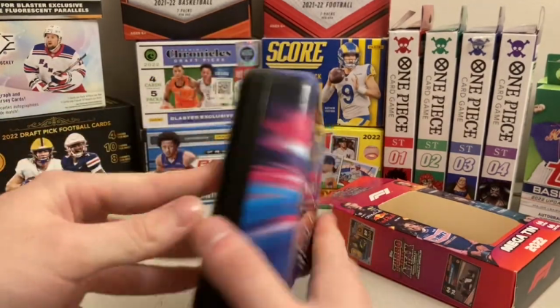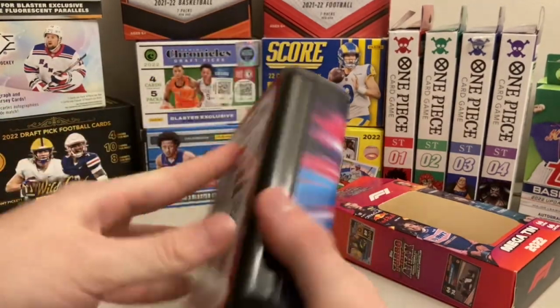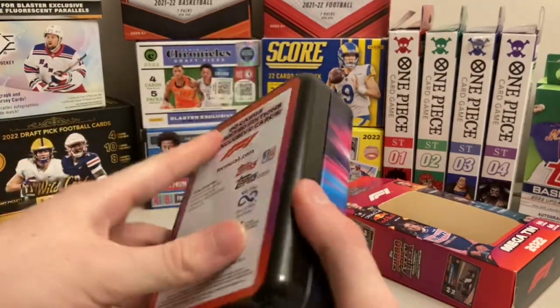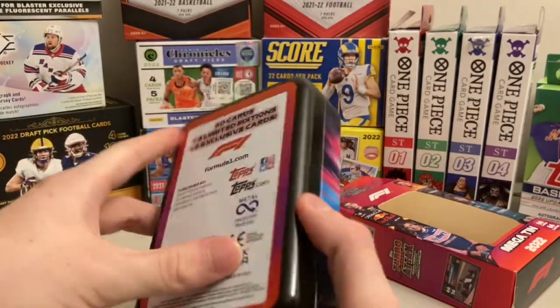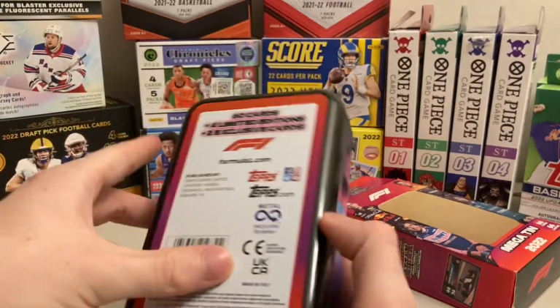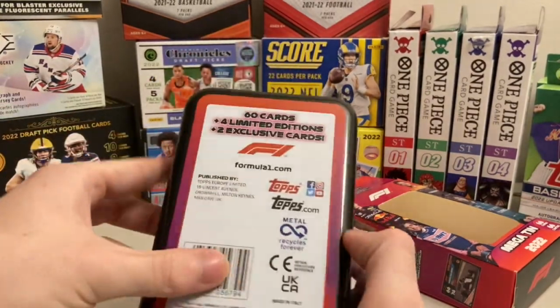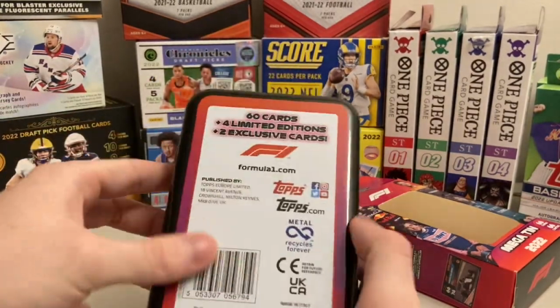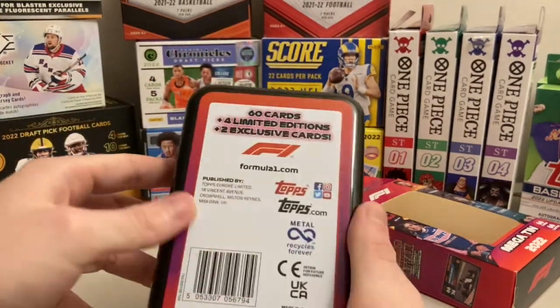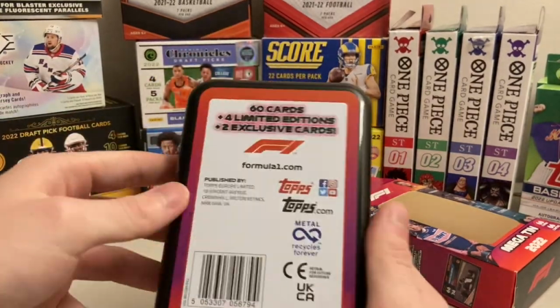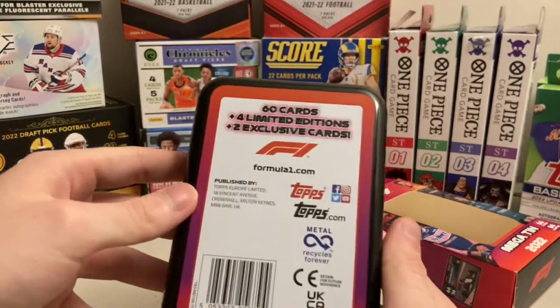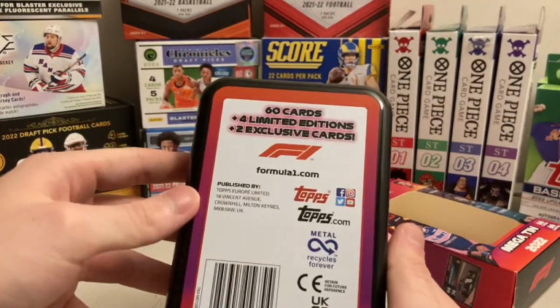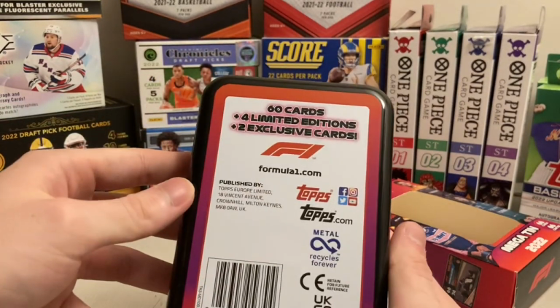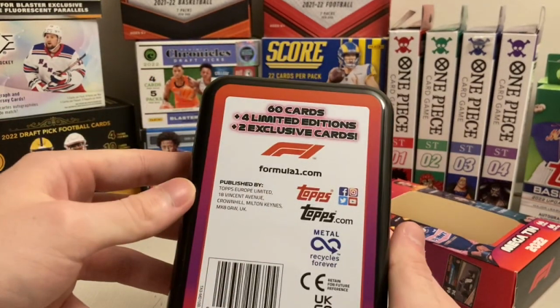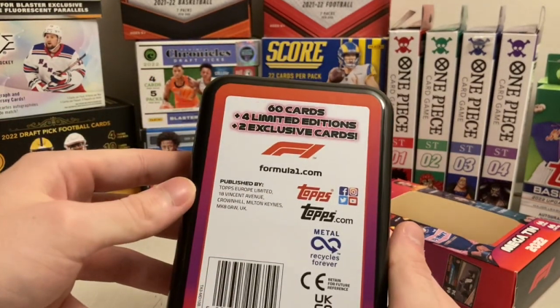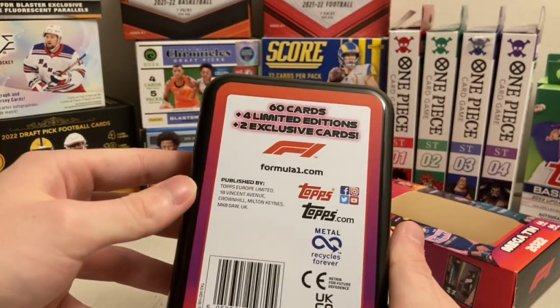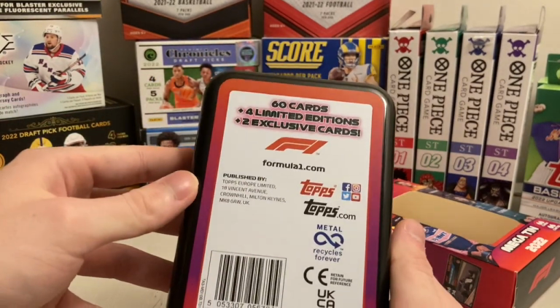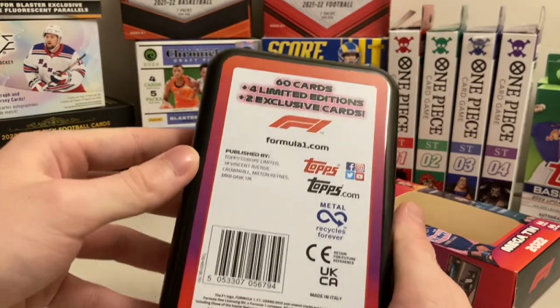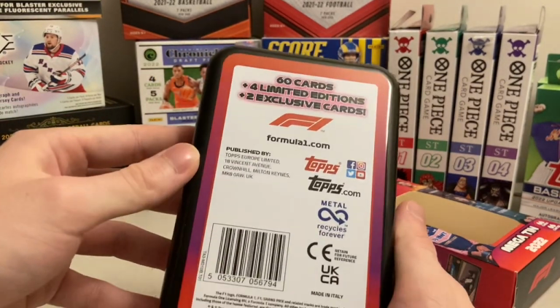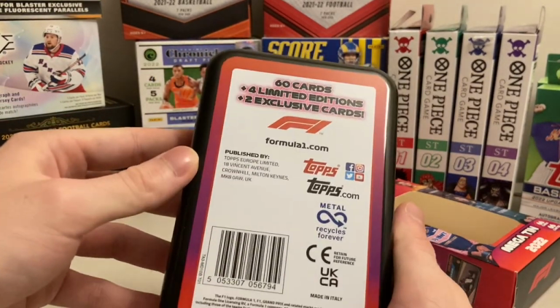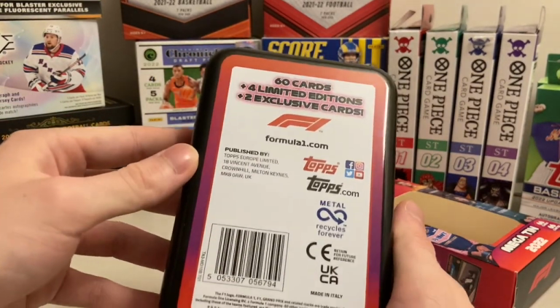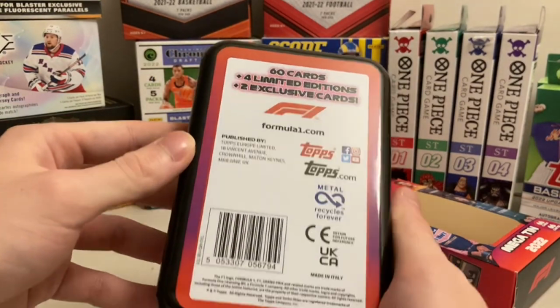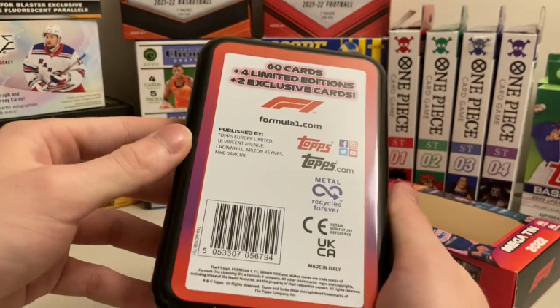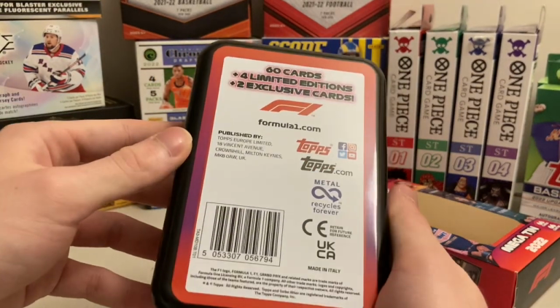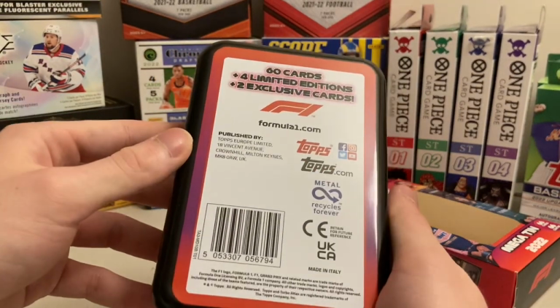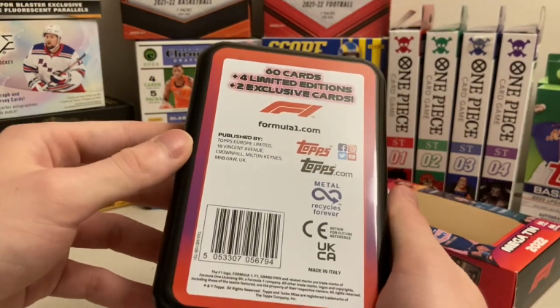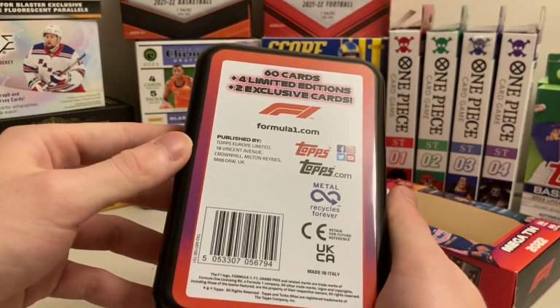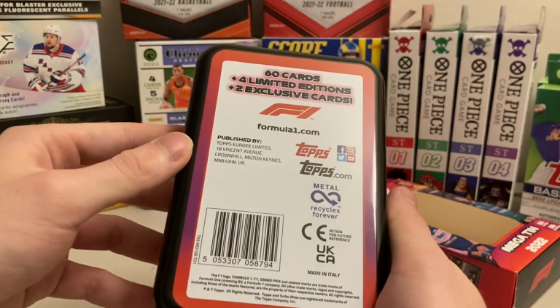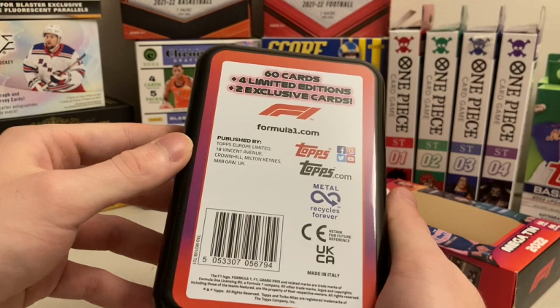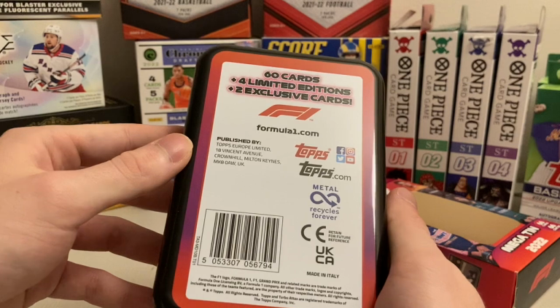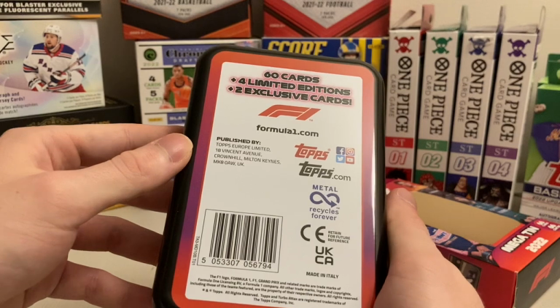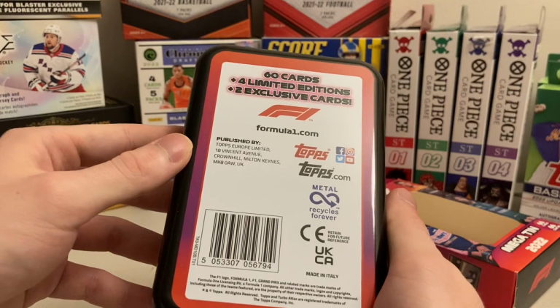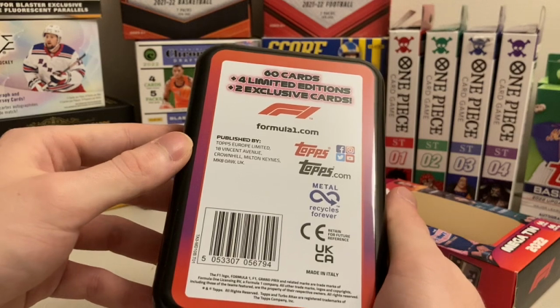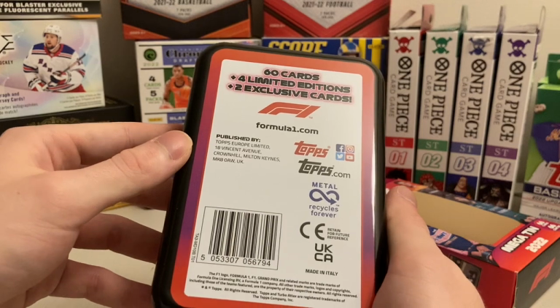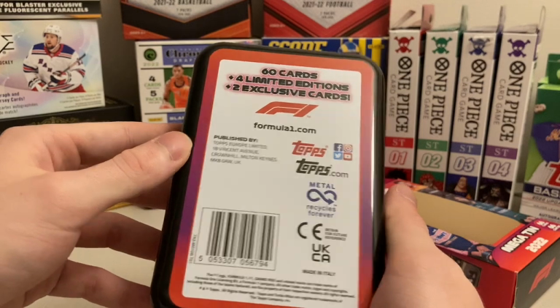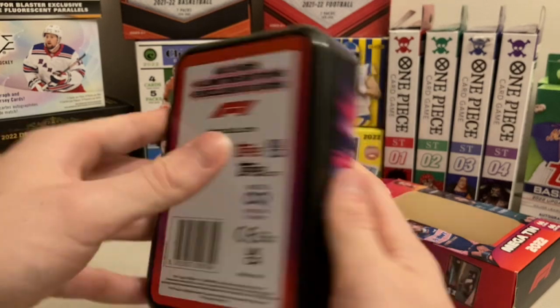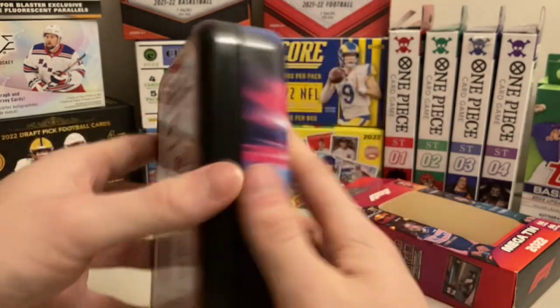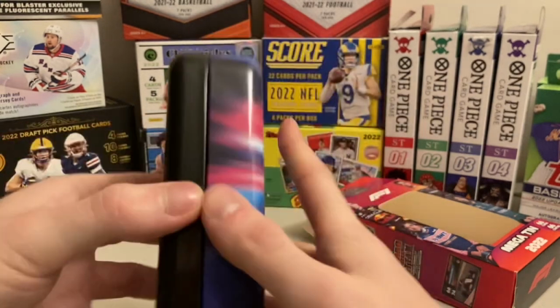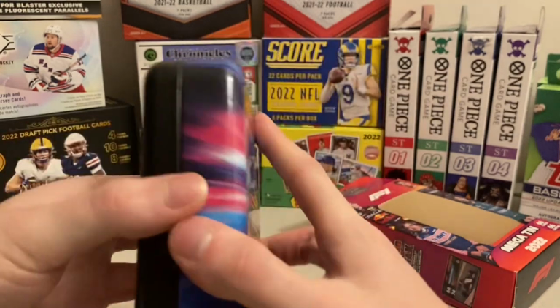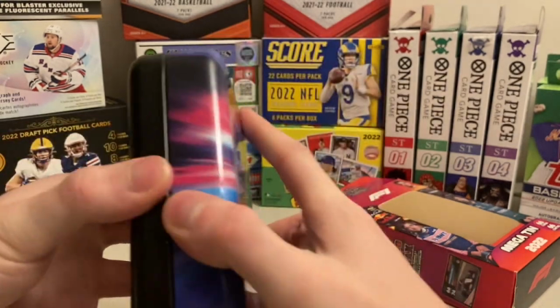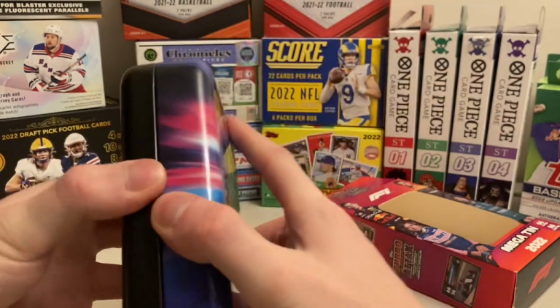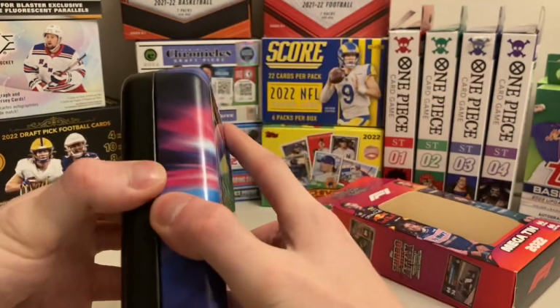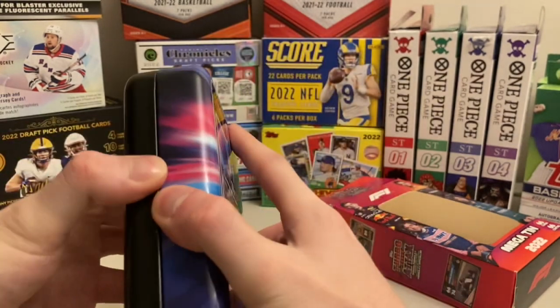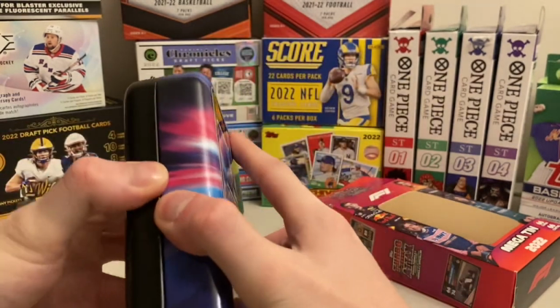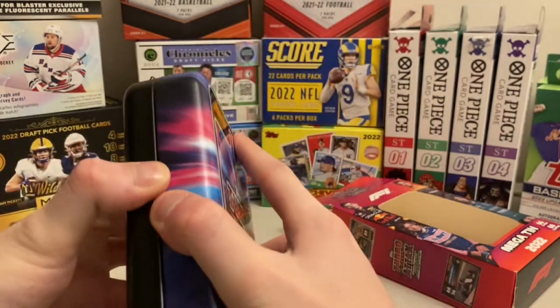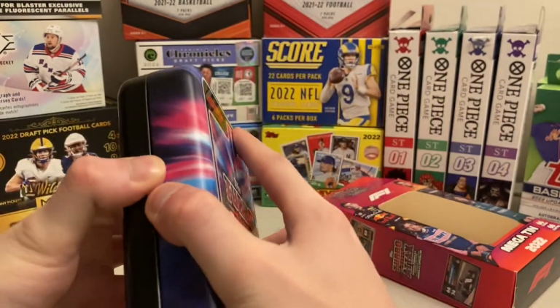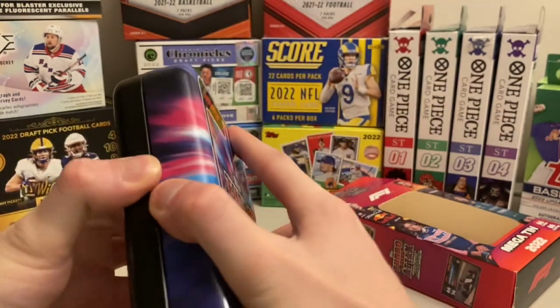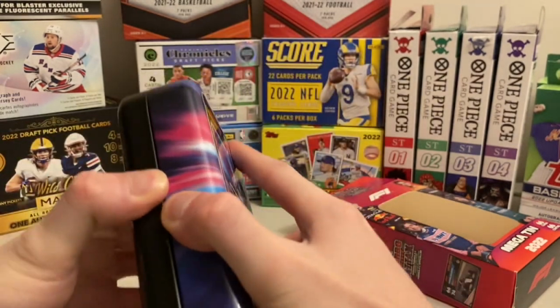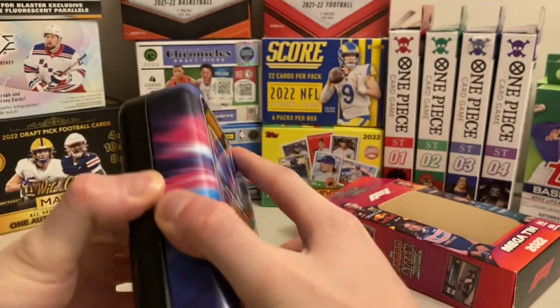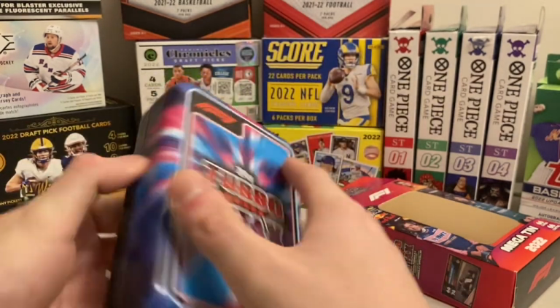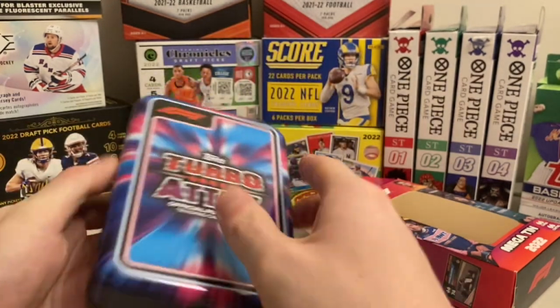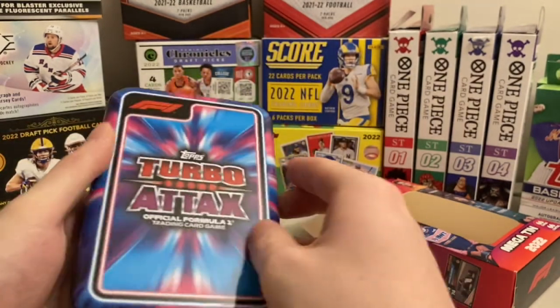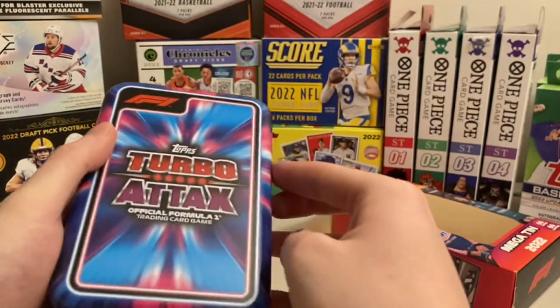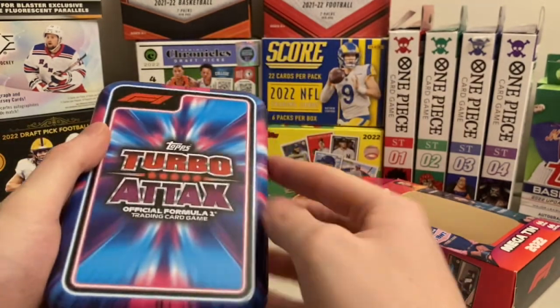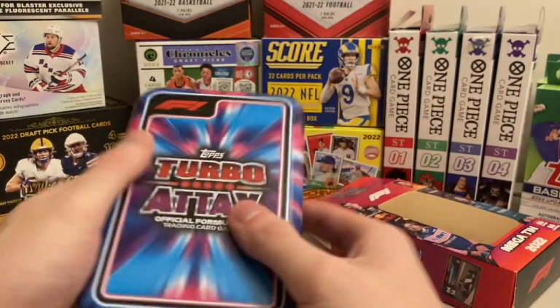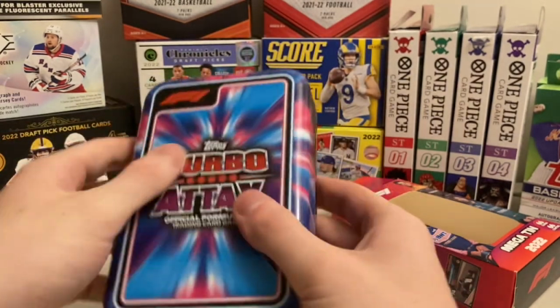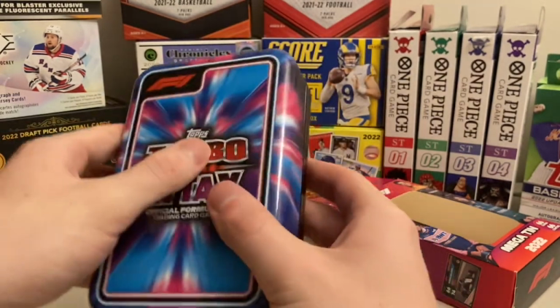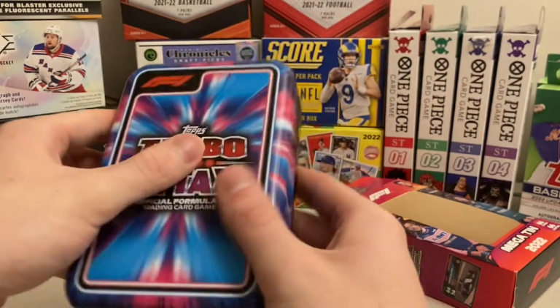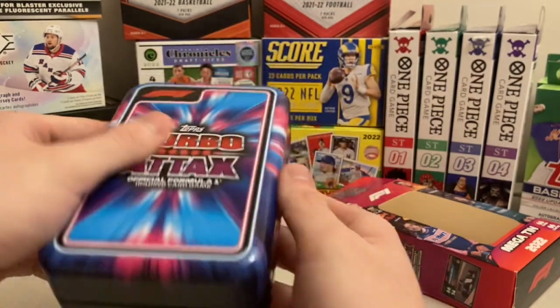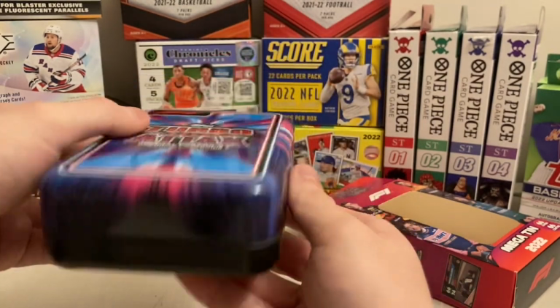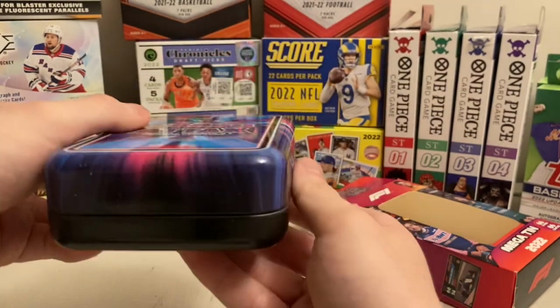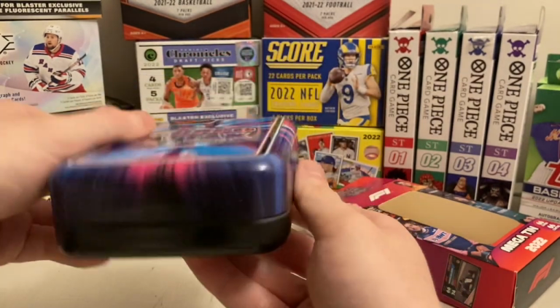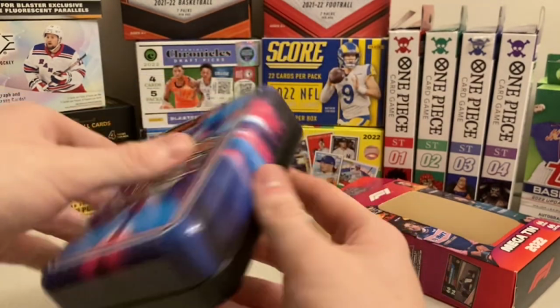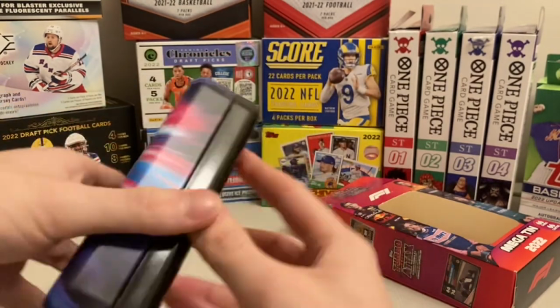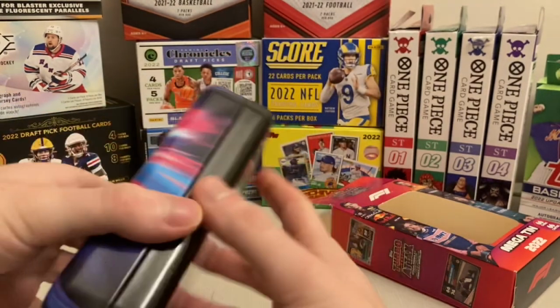I'm finally uploading this for you now. Published by Topps Europe. Nice. There's a tin — it's pretty sweet.